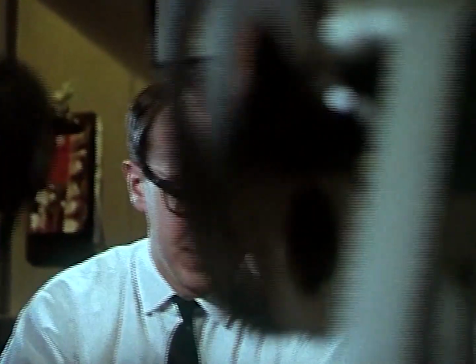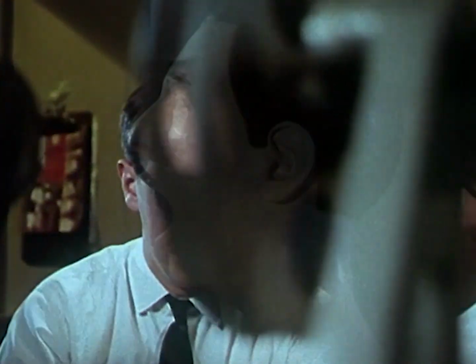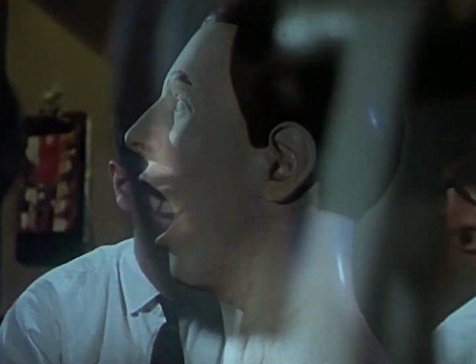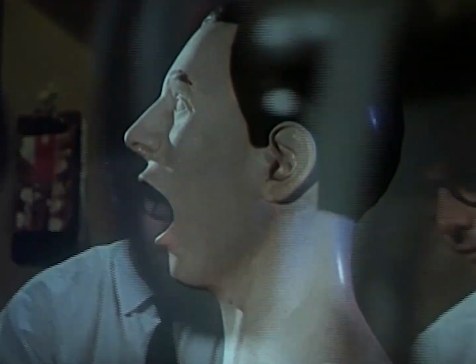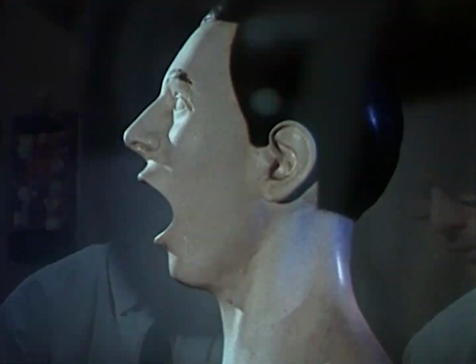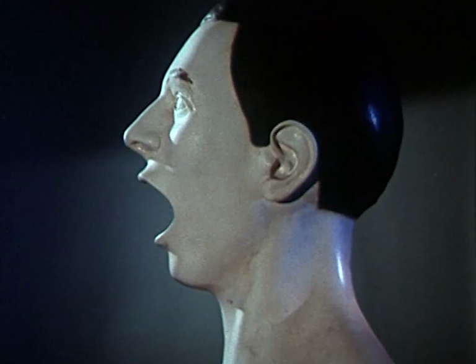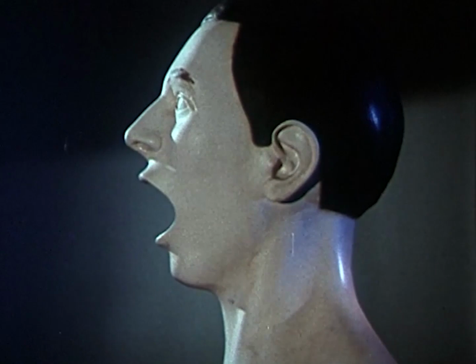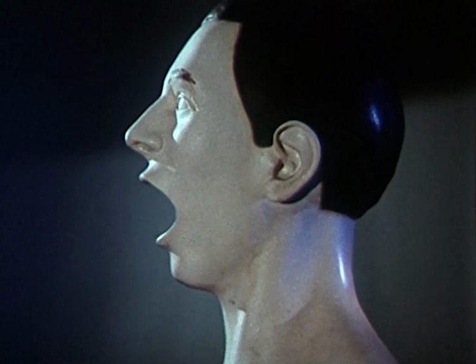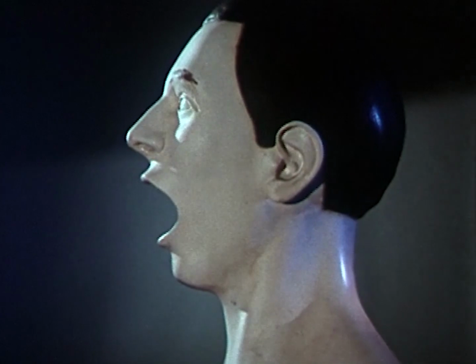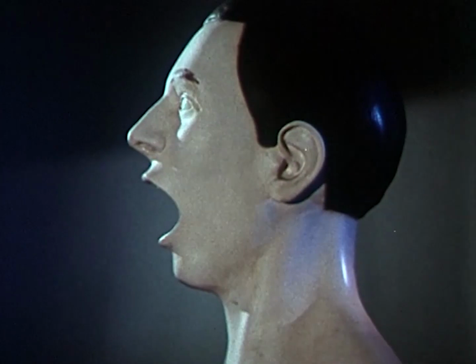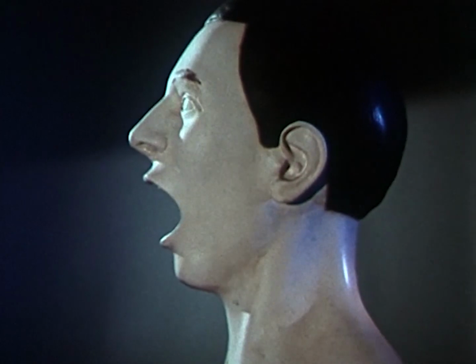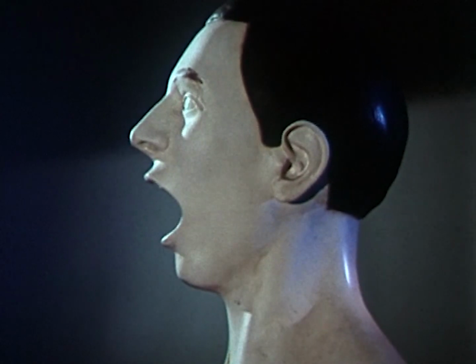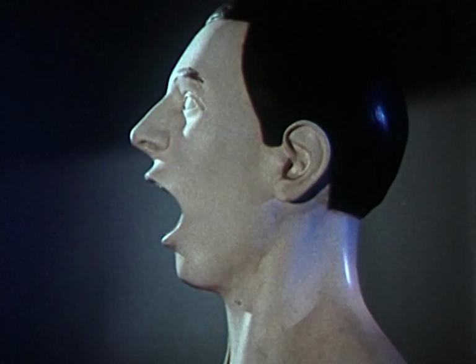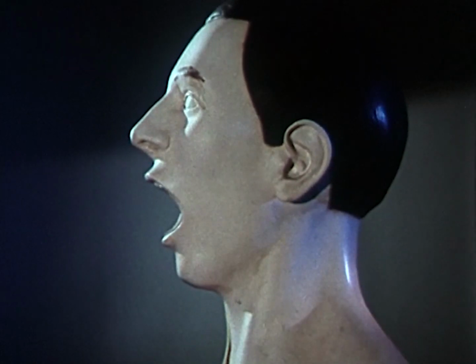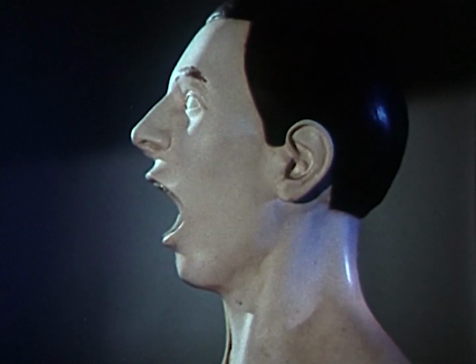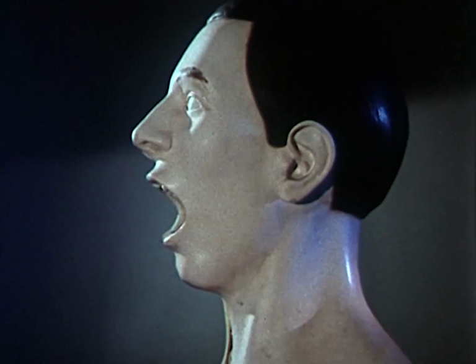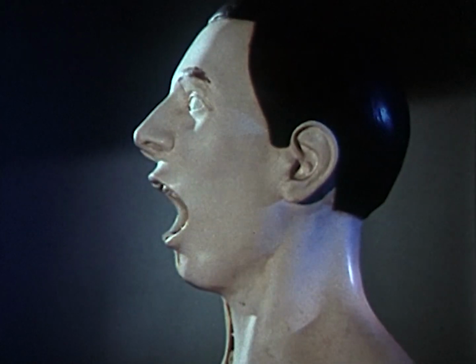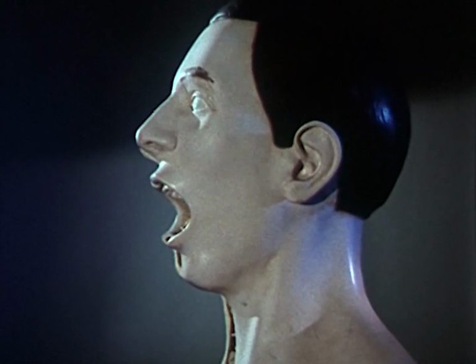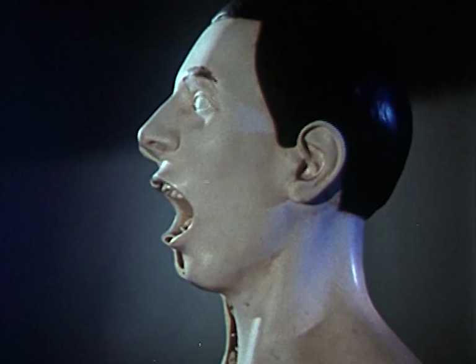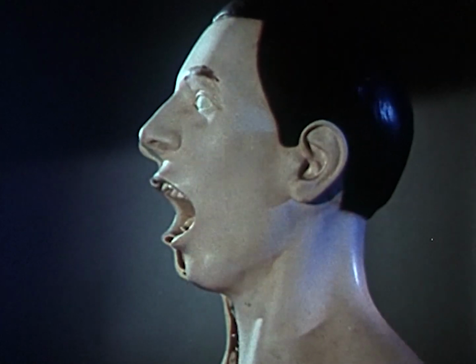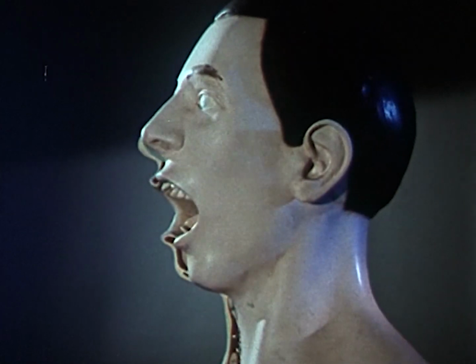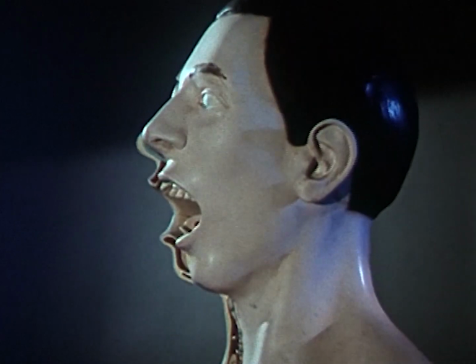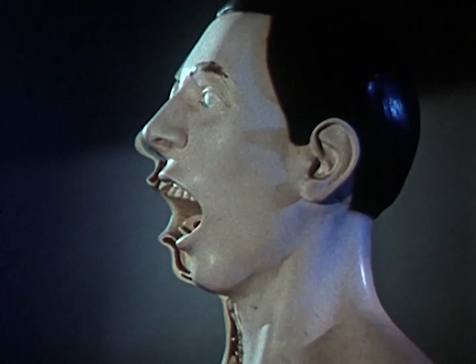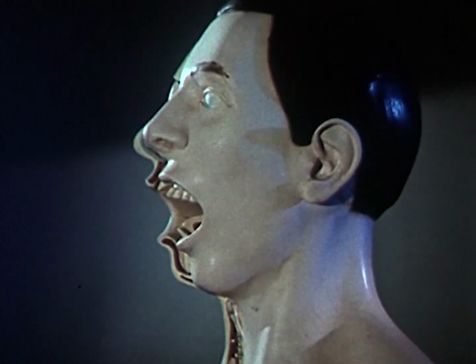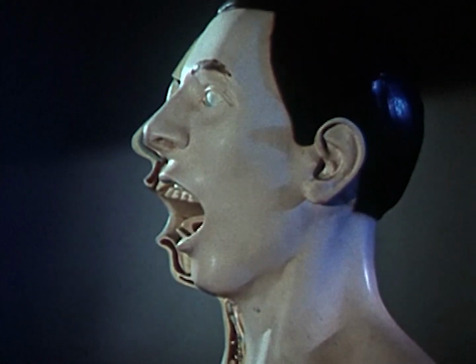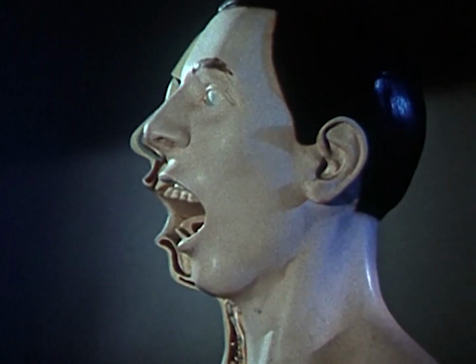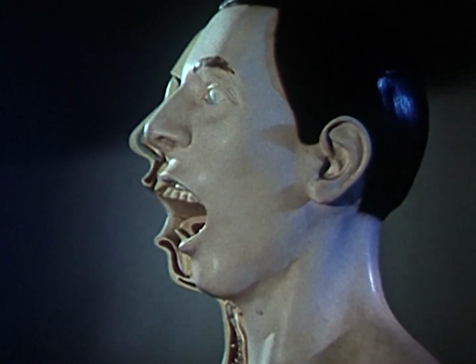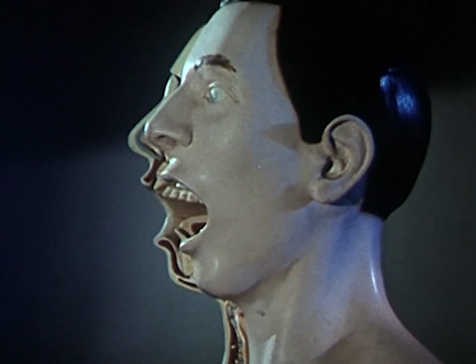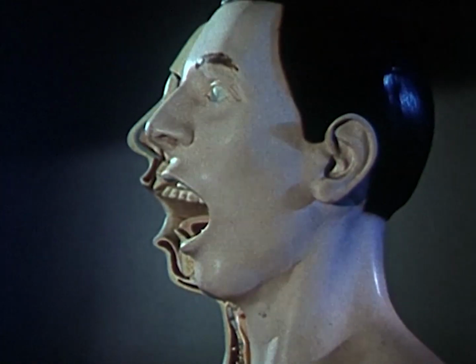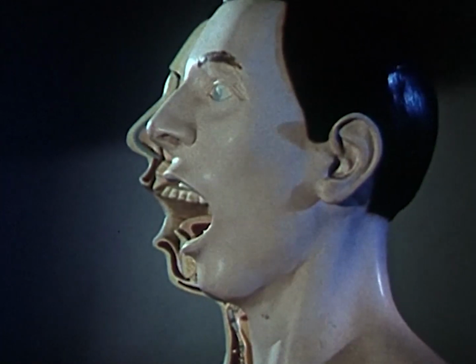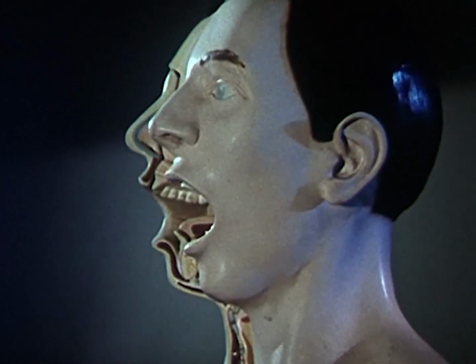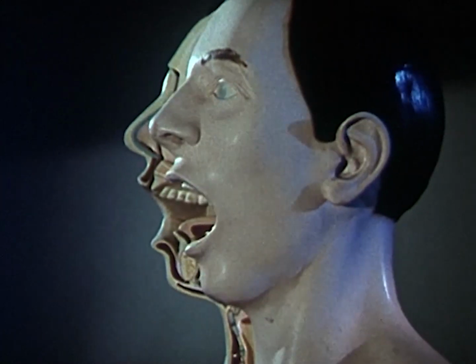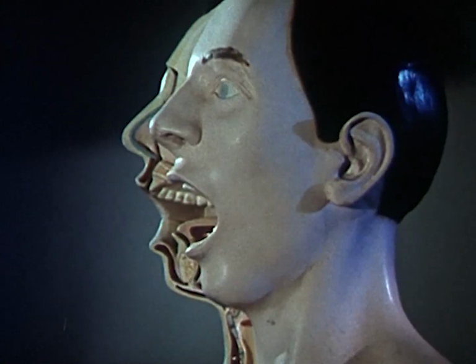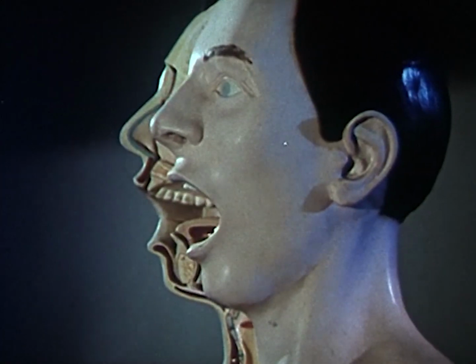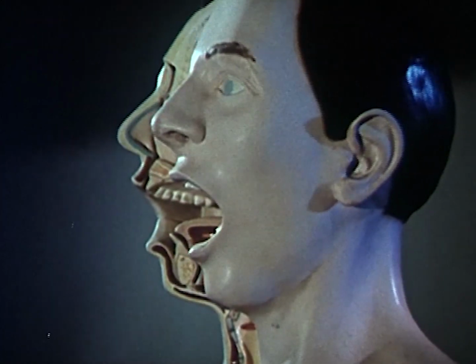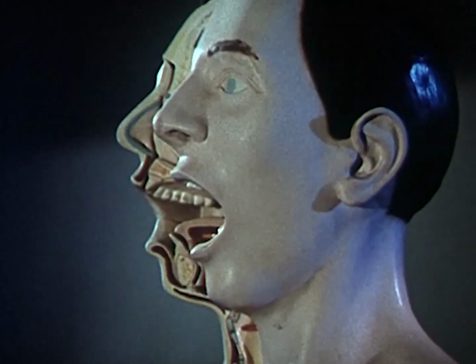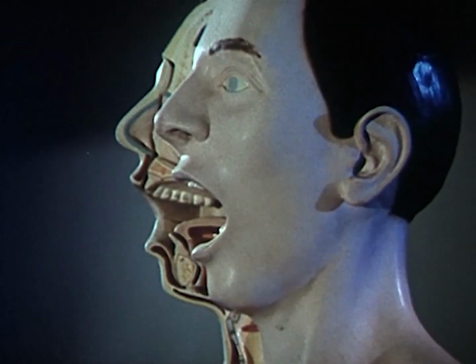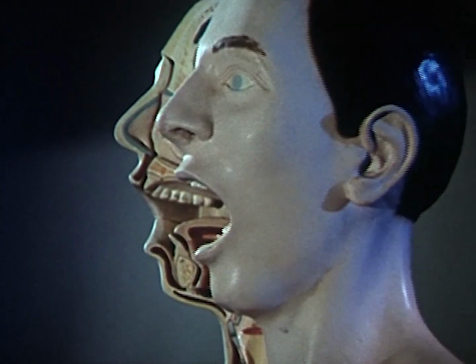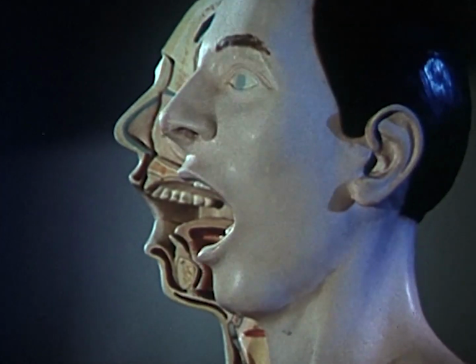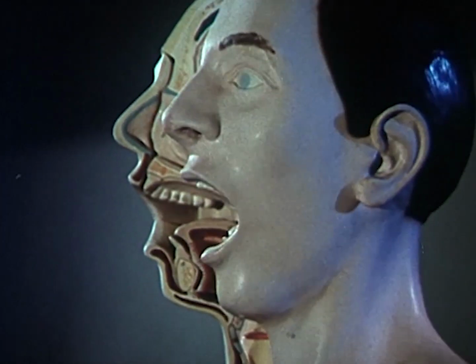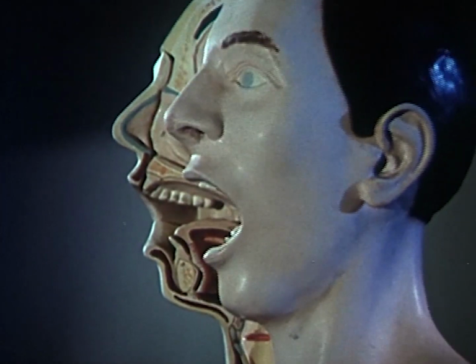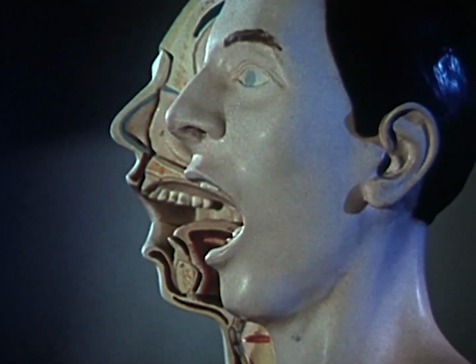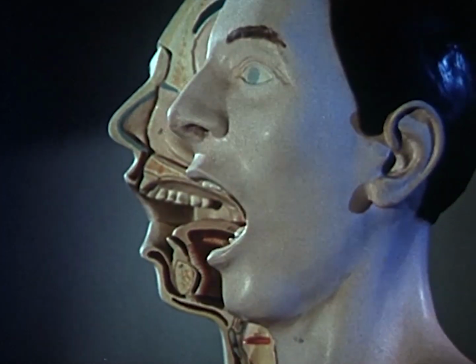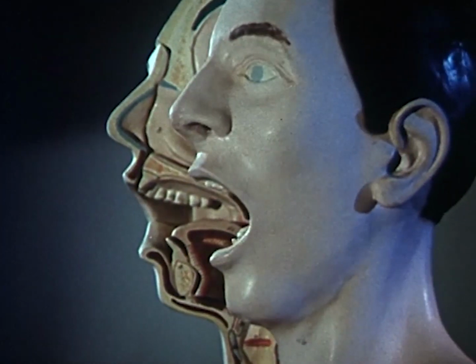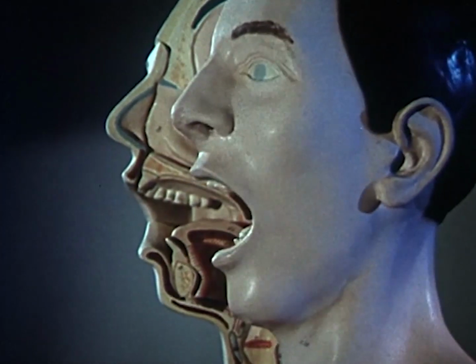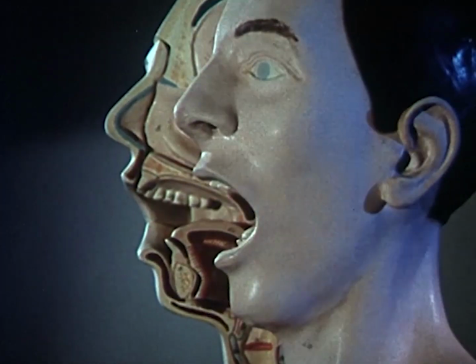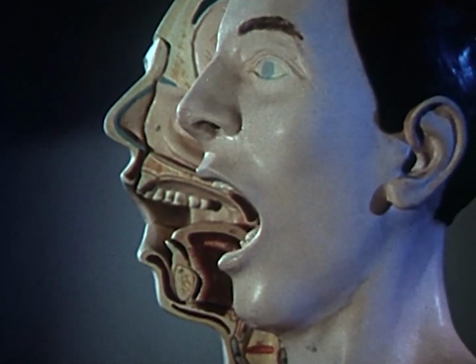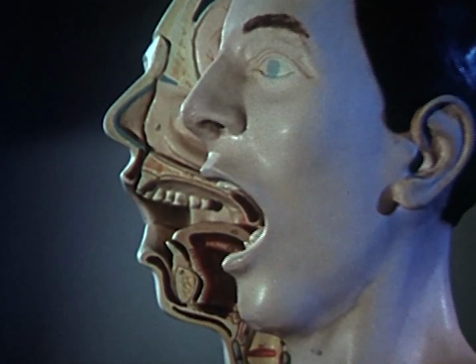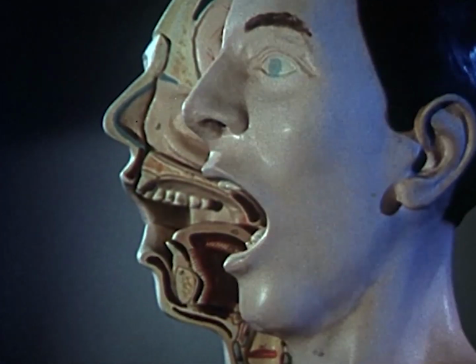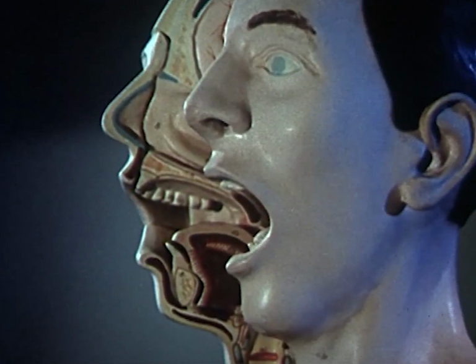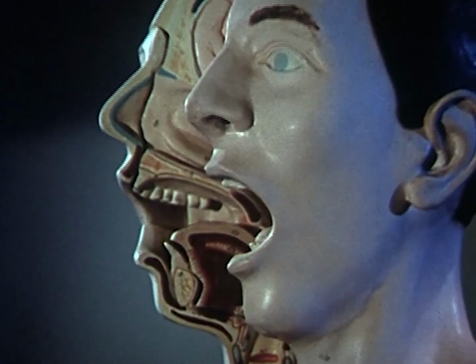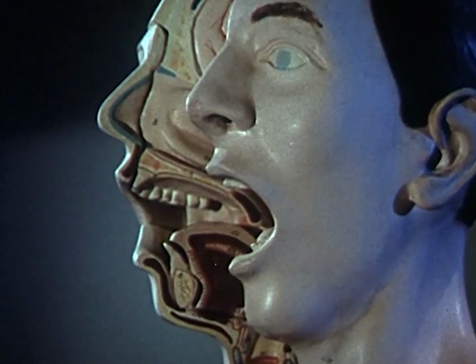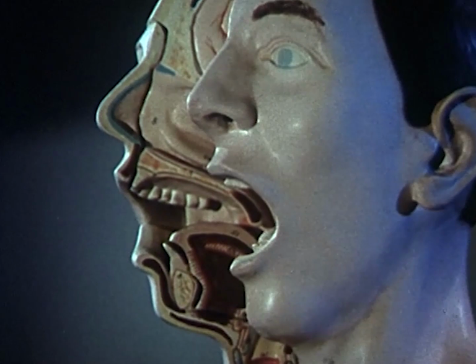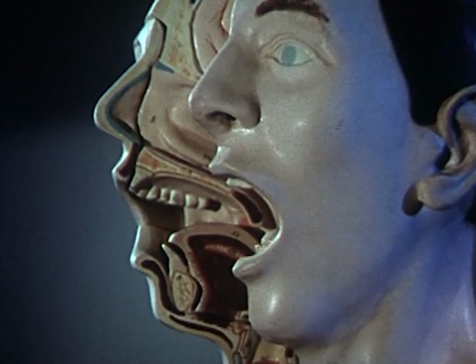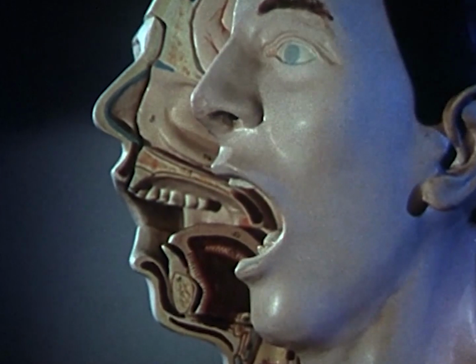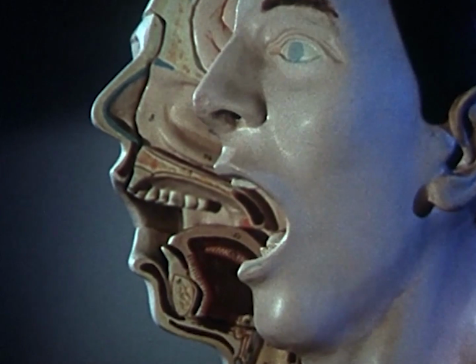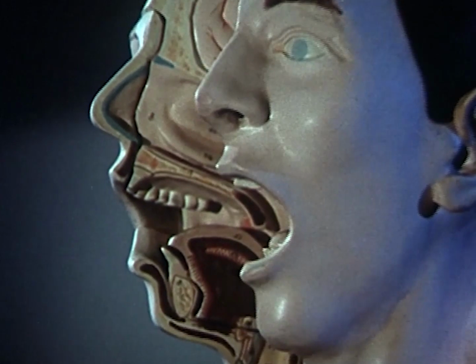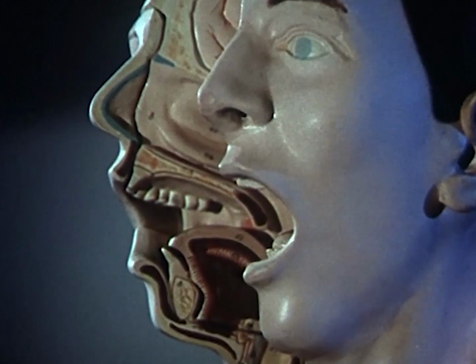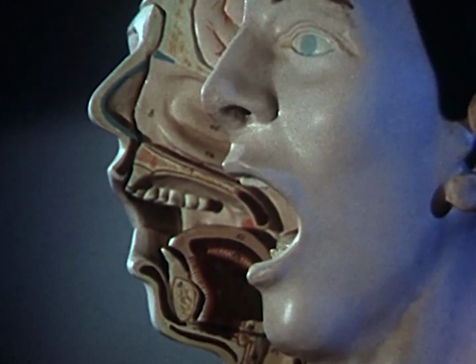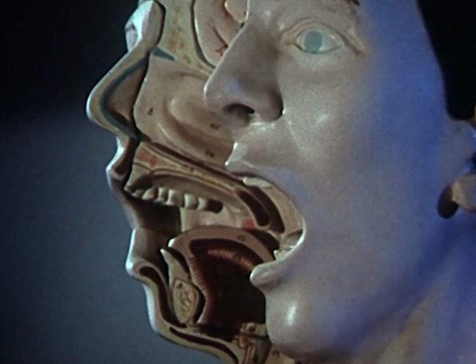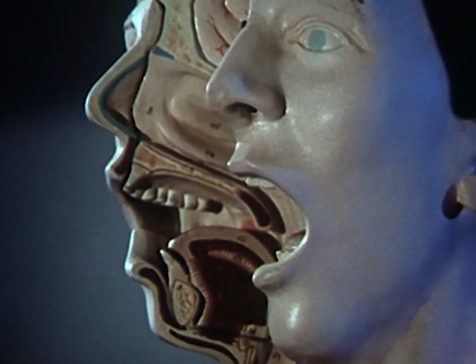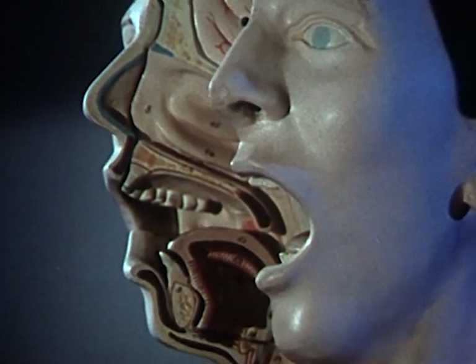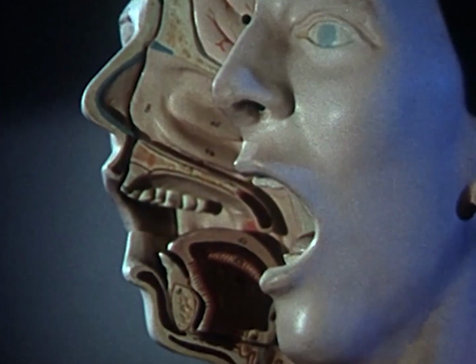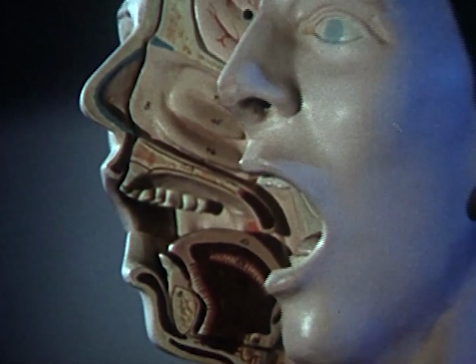Human speech, seemingly so simple, is a very complicated process no one fully understands.